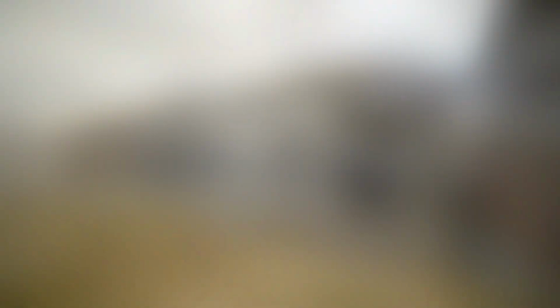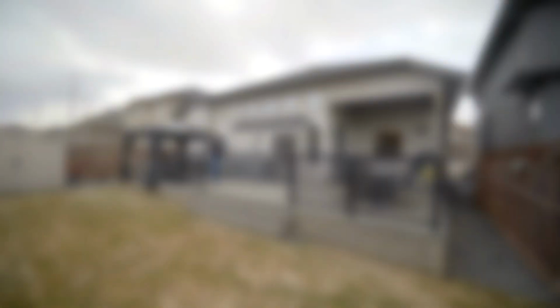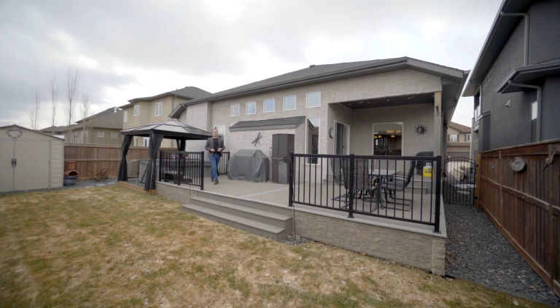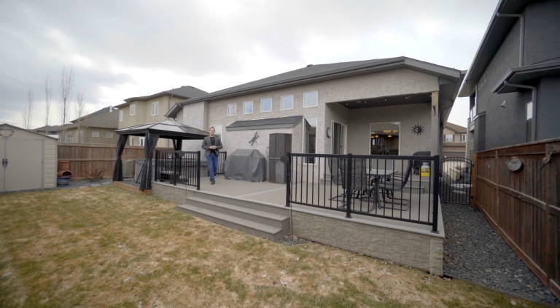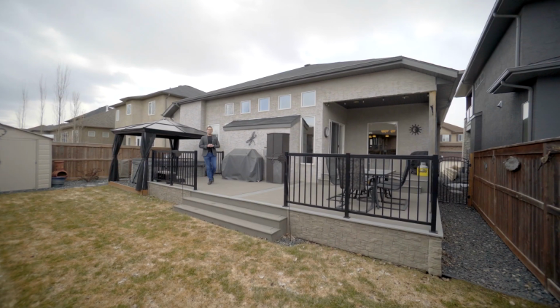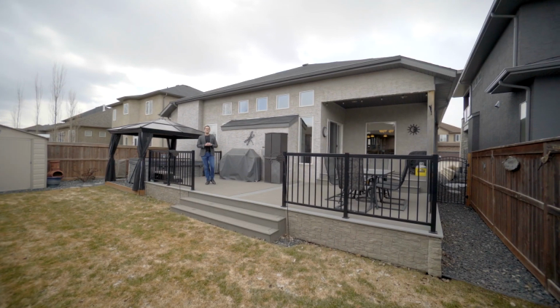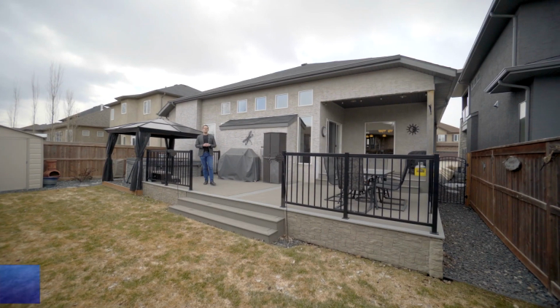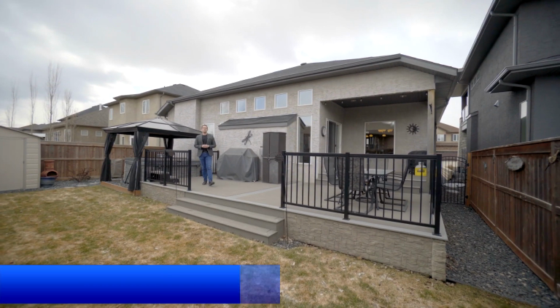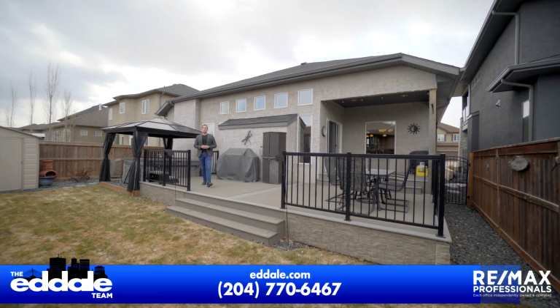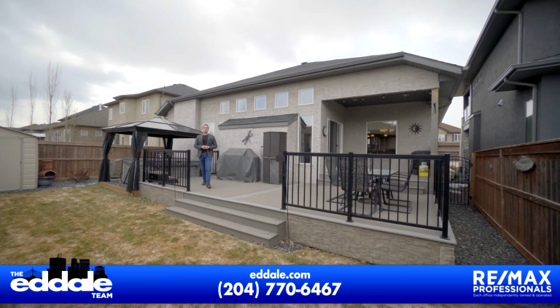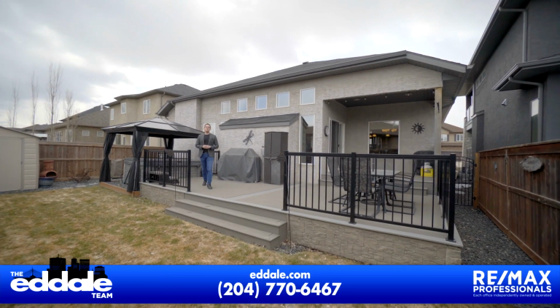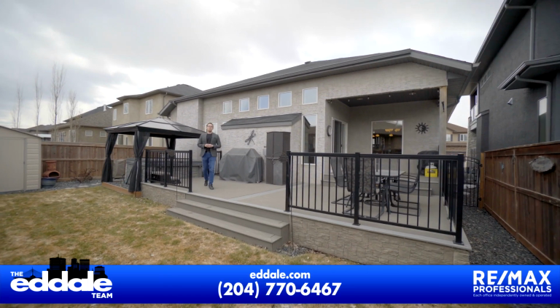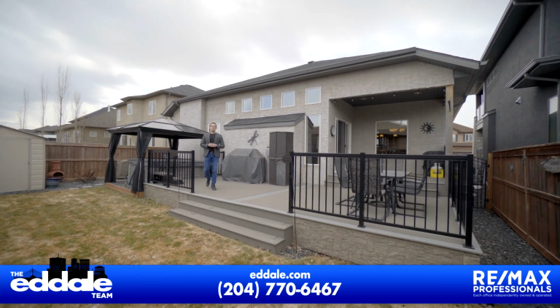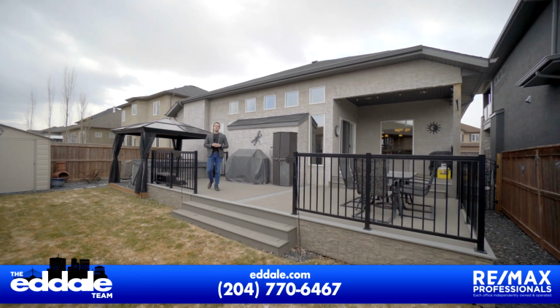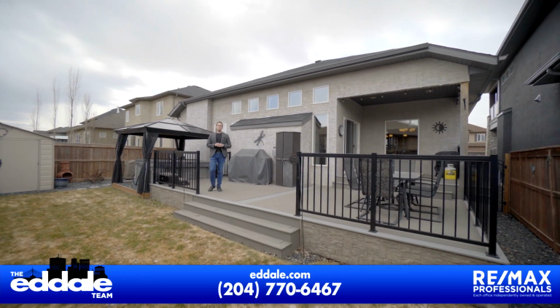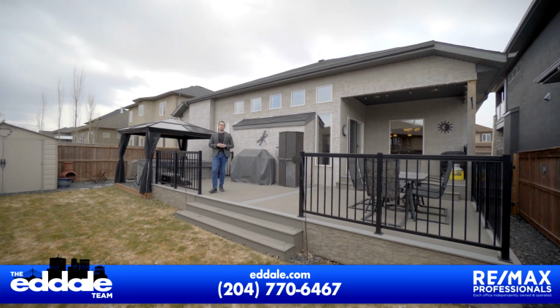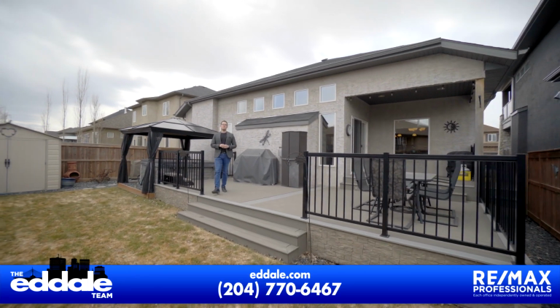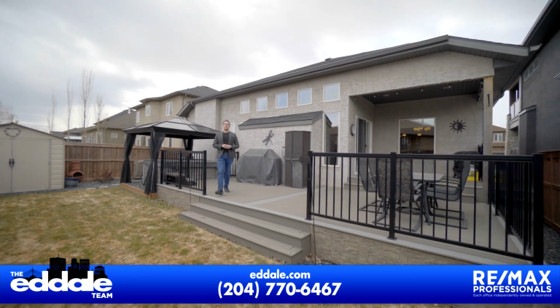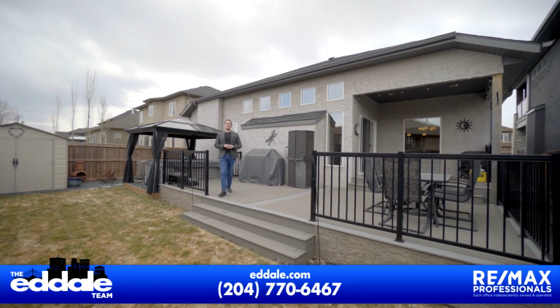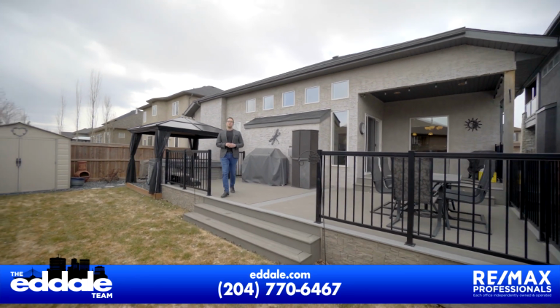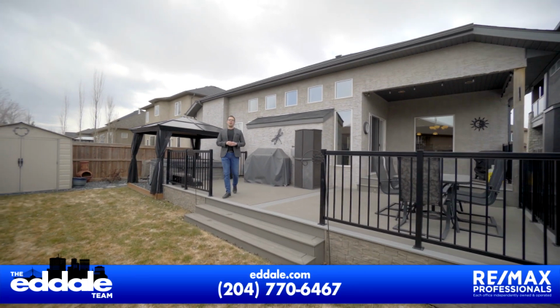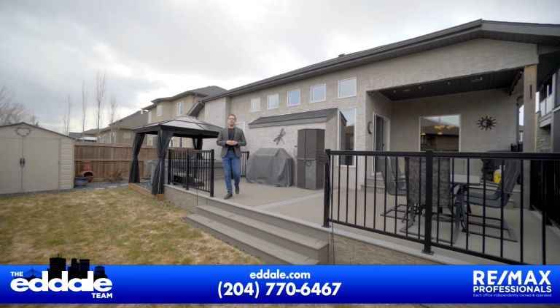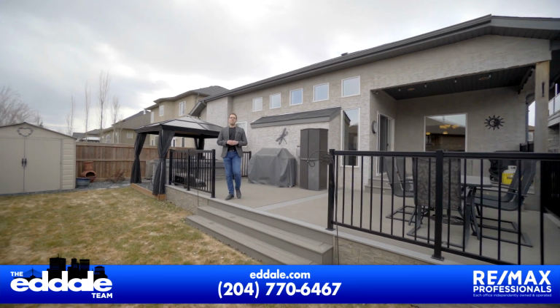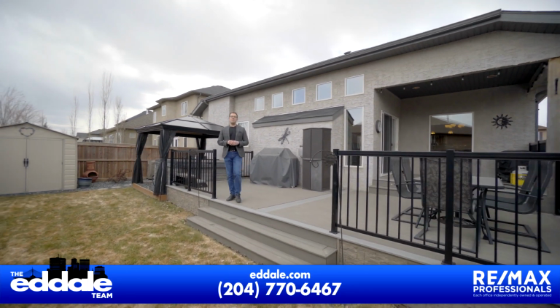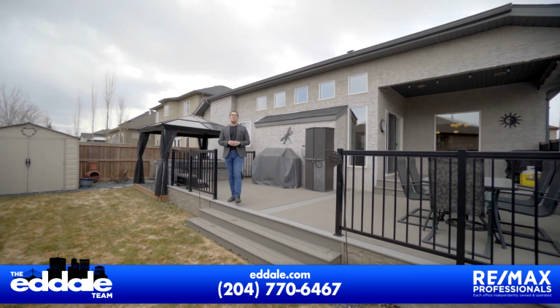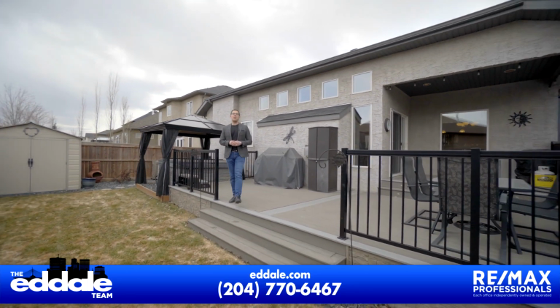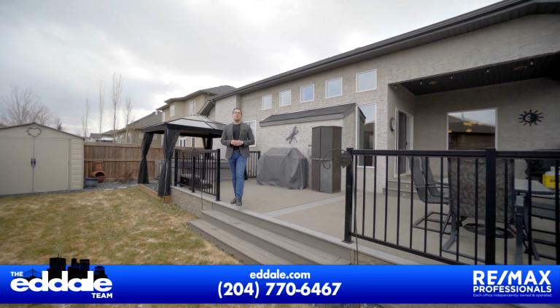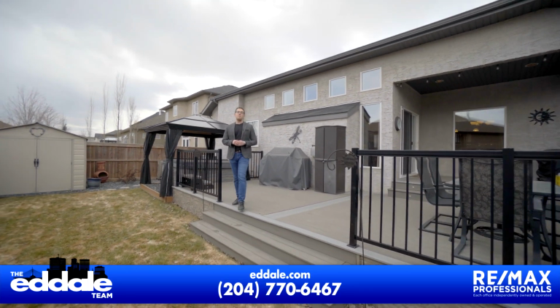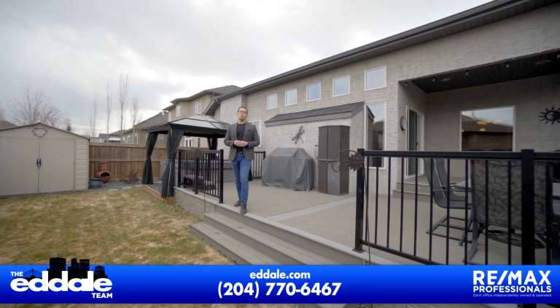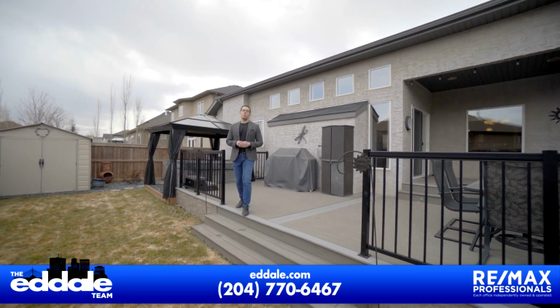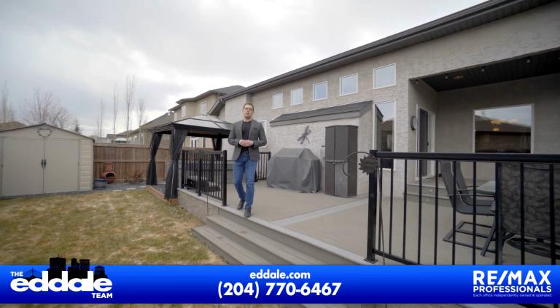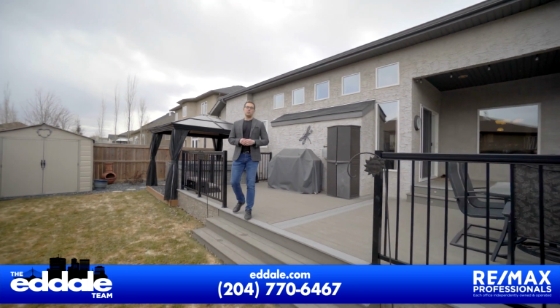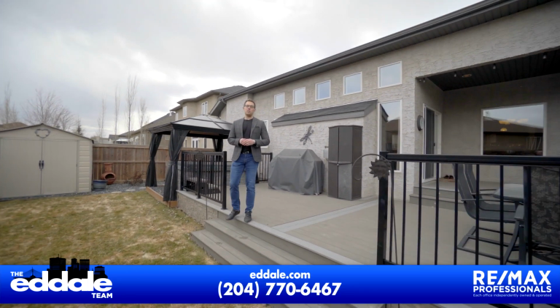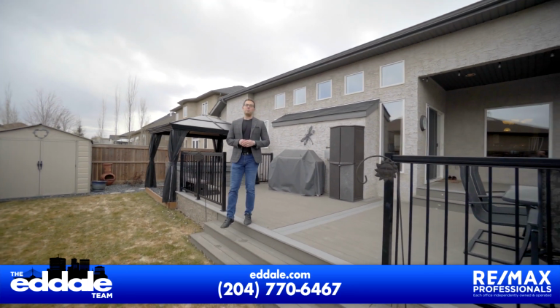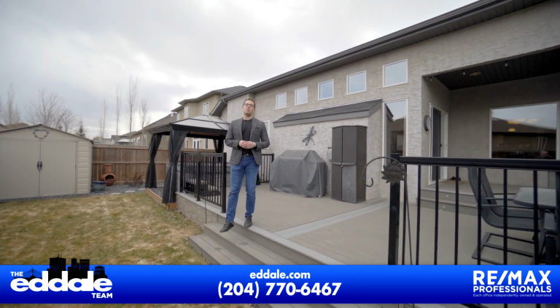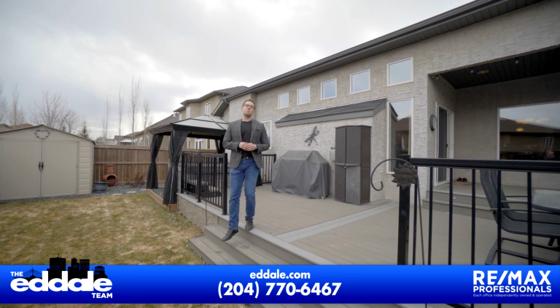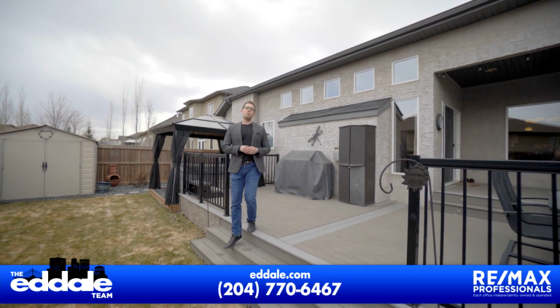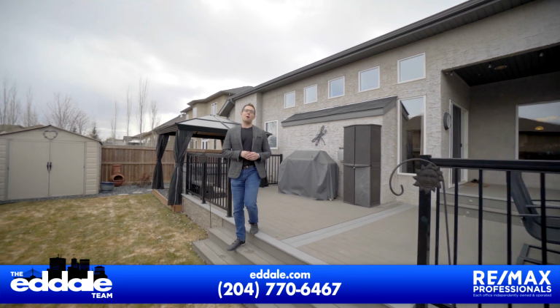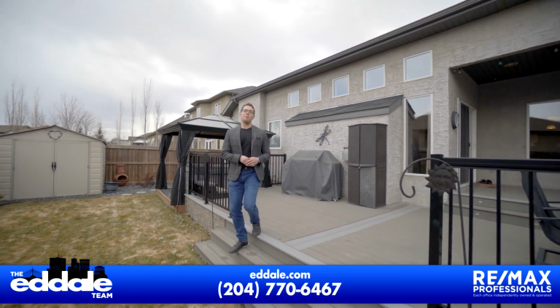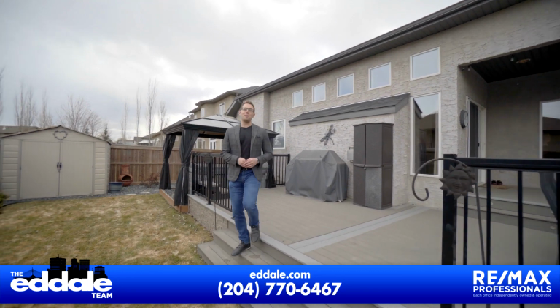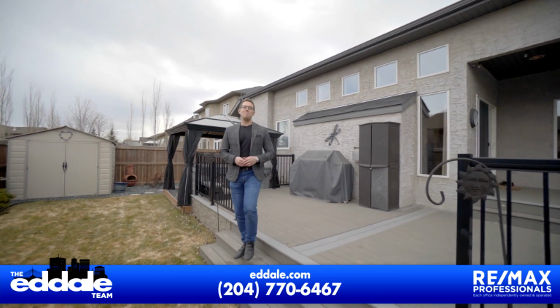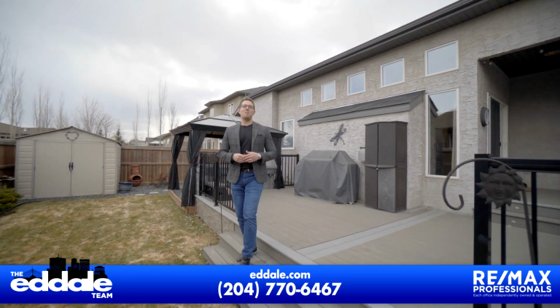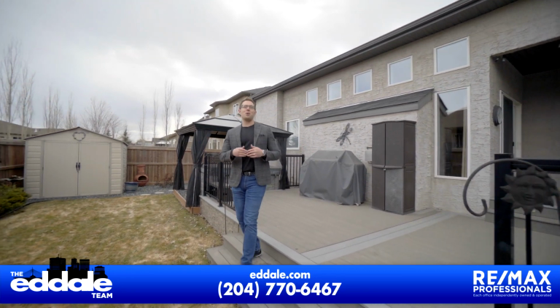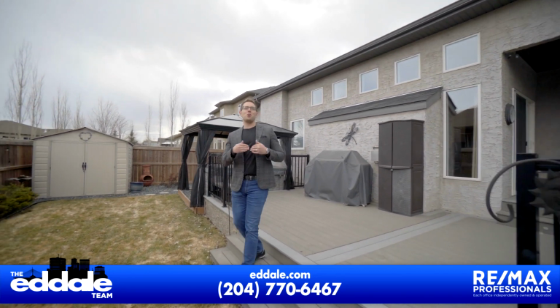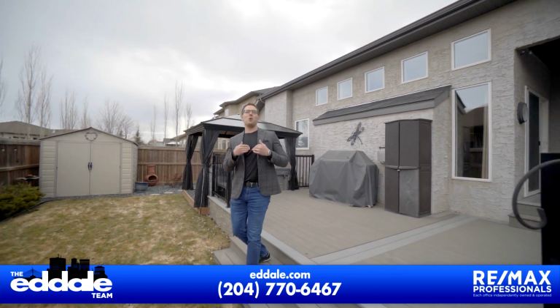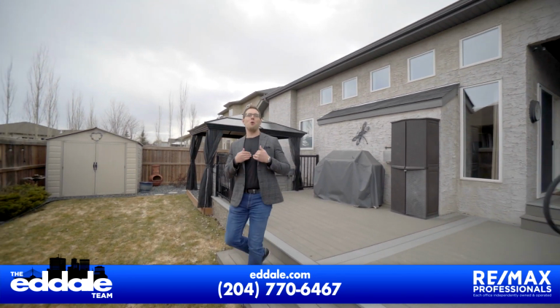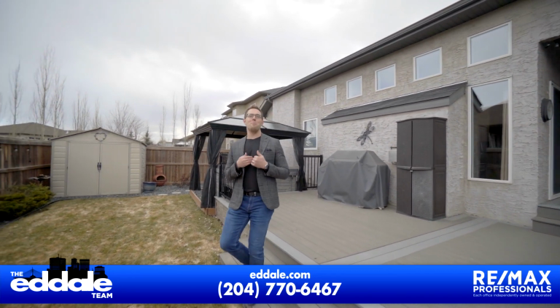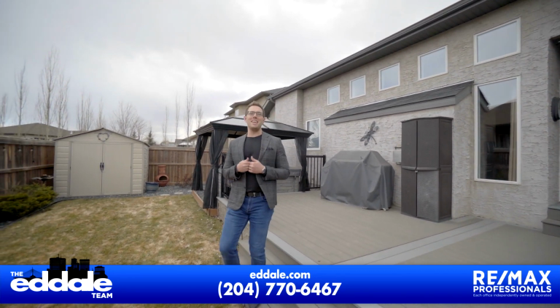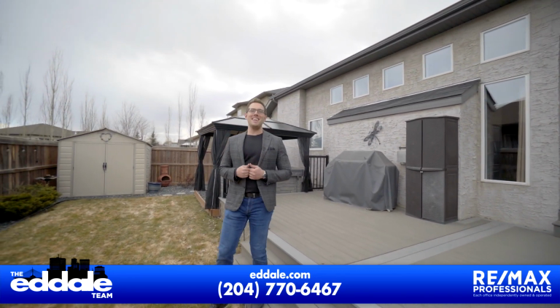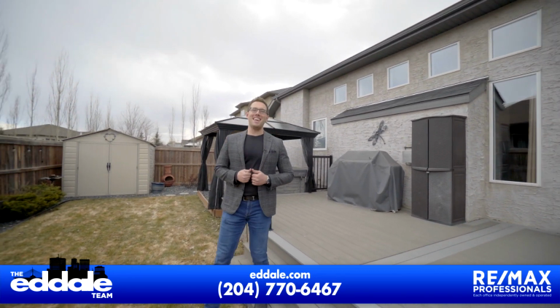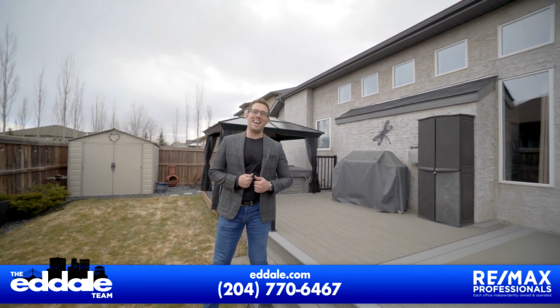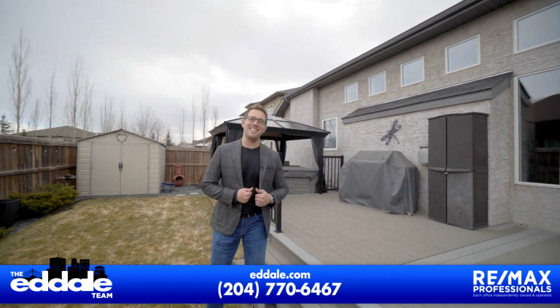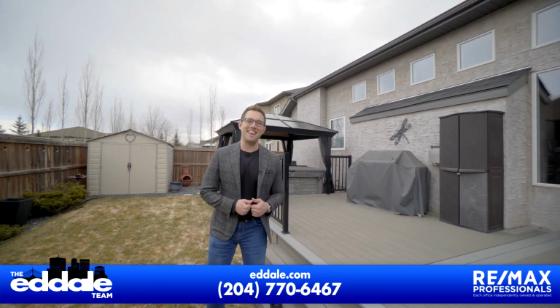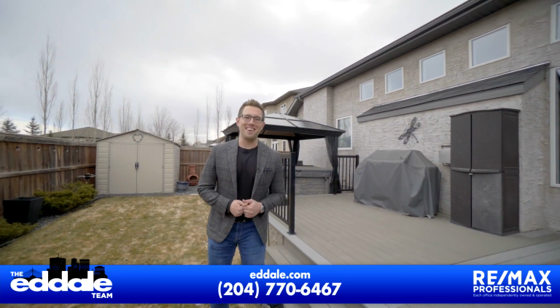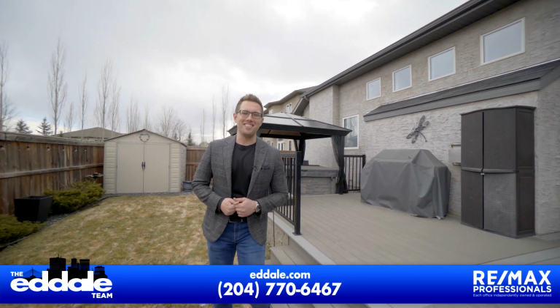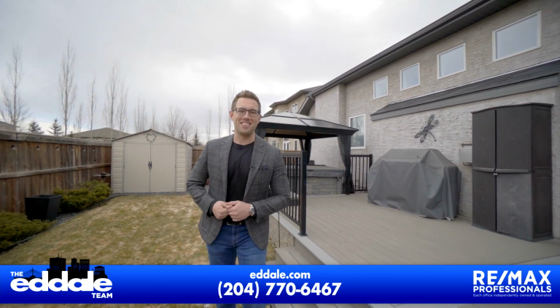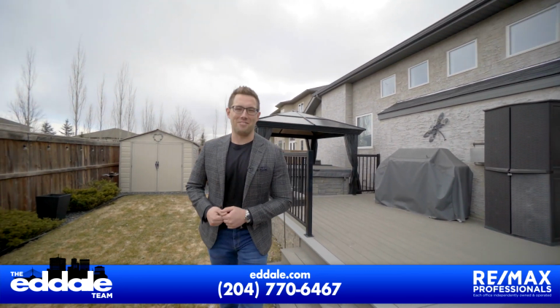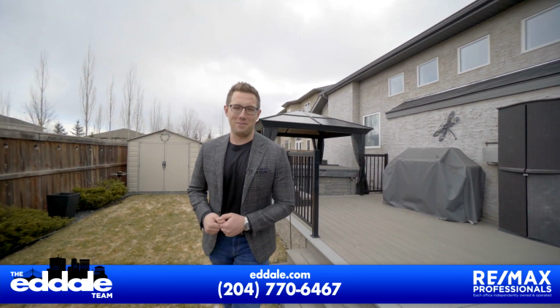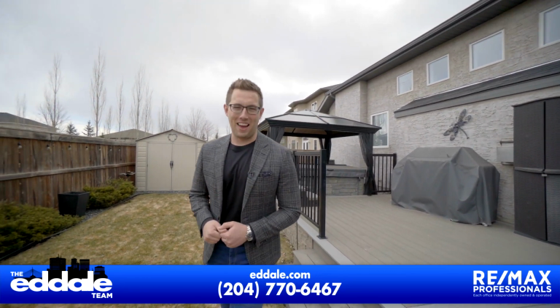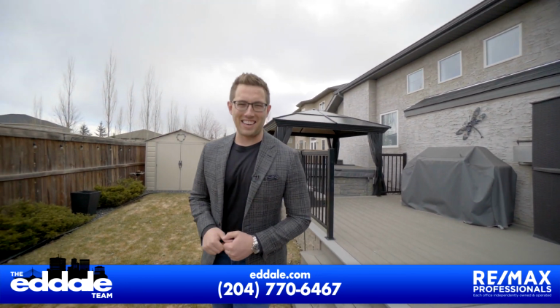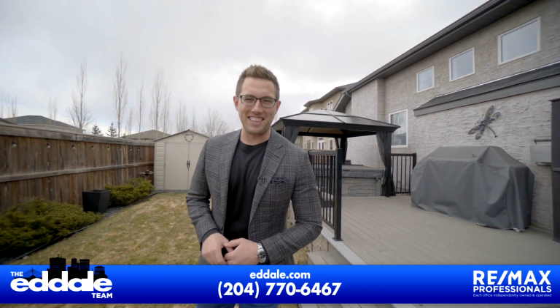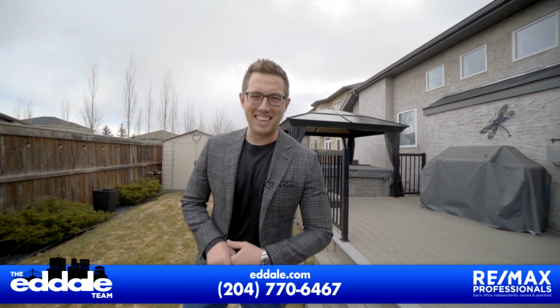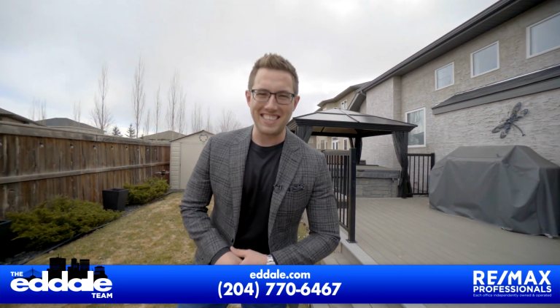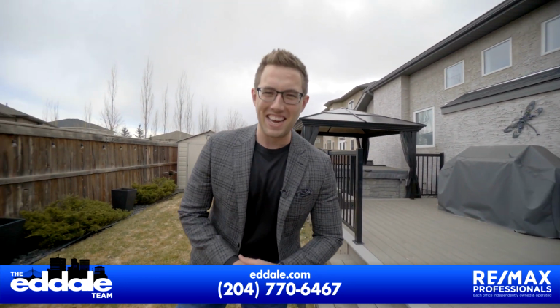Well, that's it for 120 Portside Drive. If you have any more questions about this property, you can call me, Ed Dale, with RE-MAX anytime.